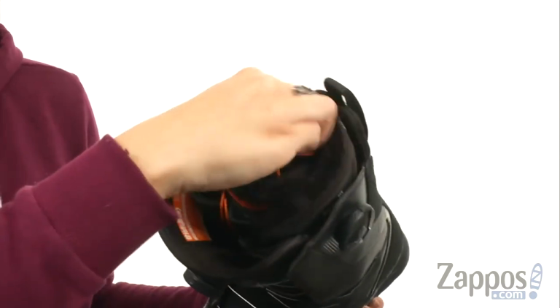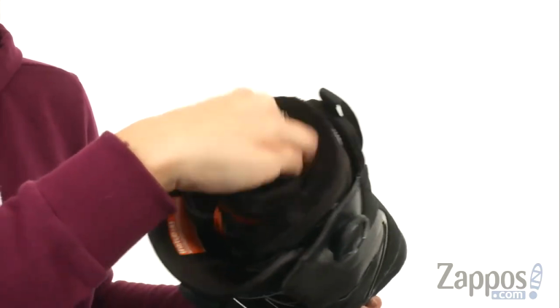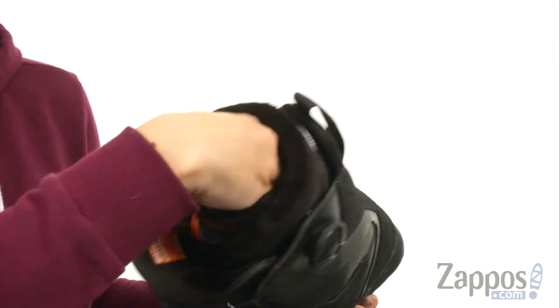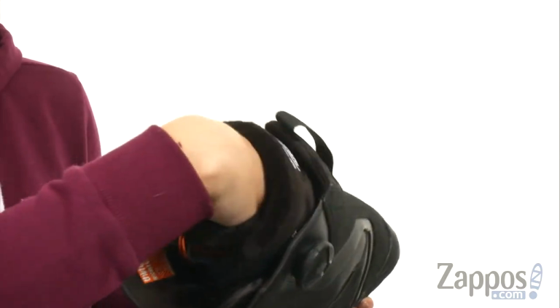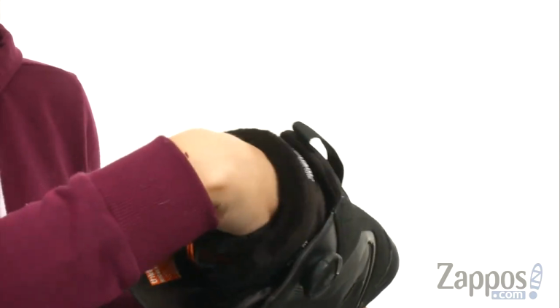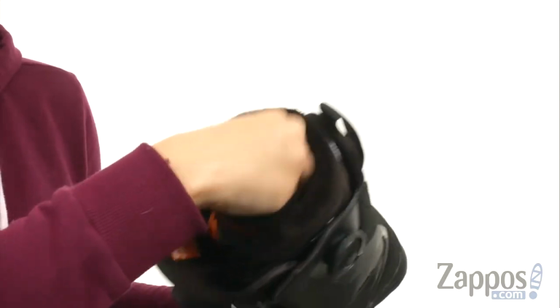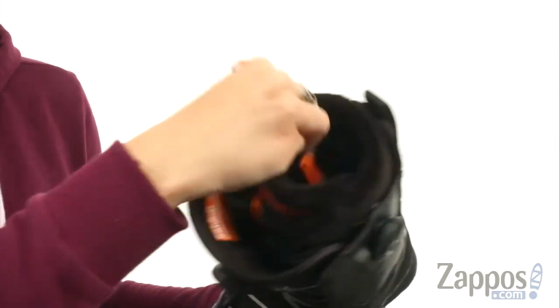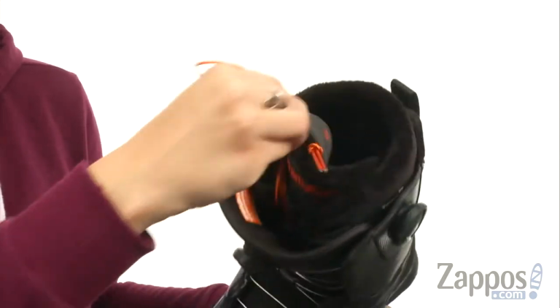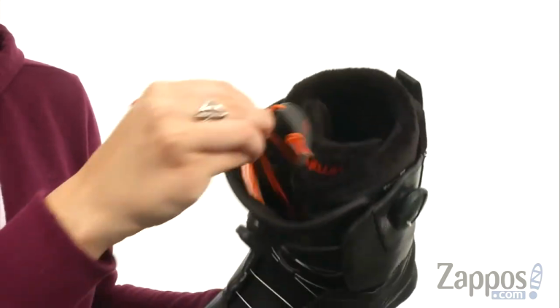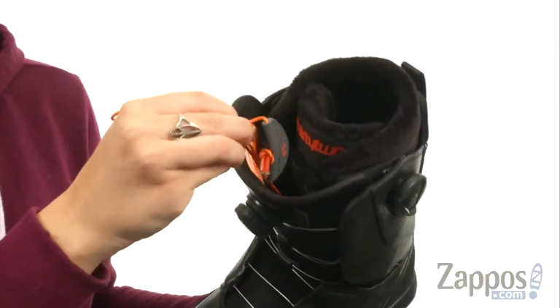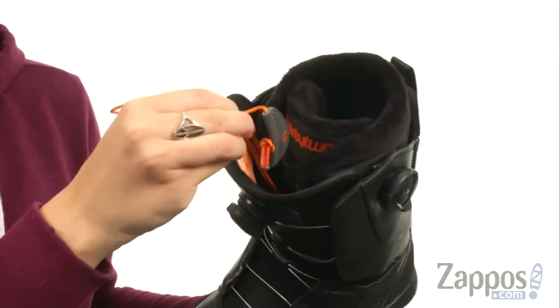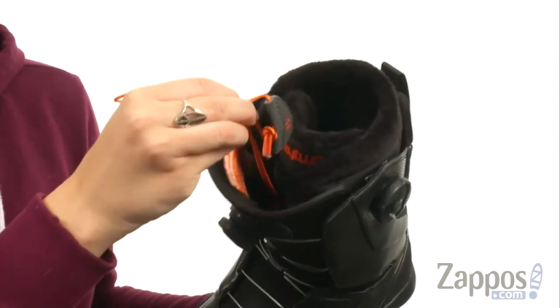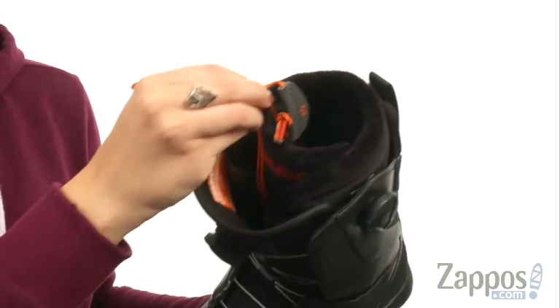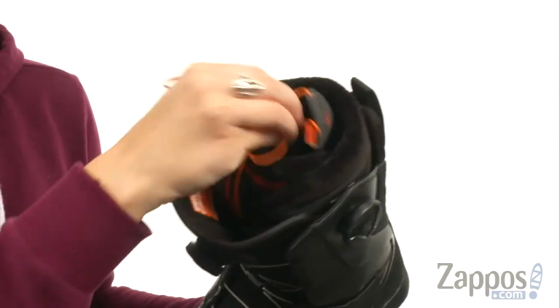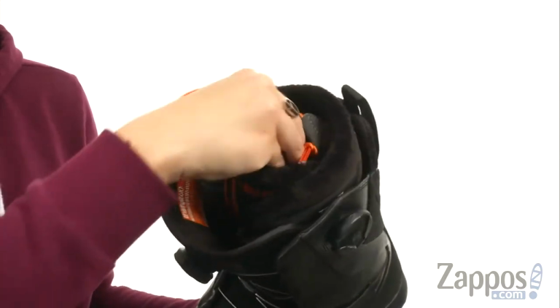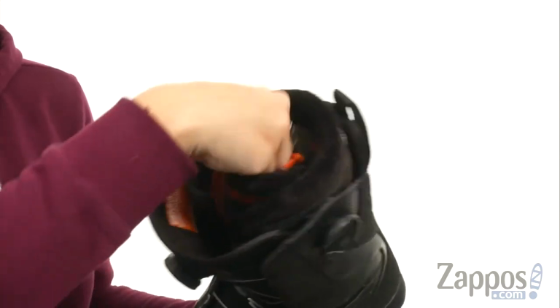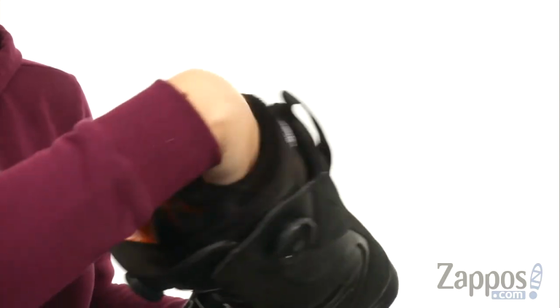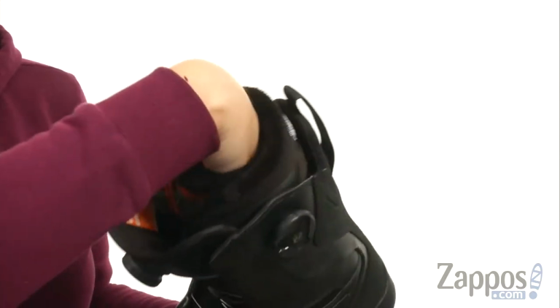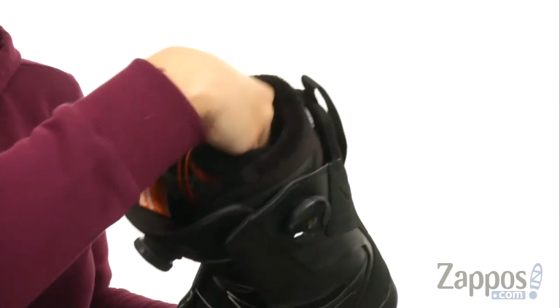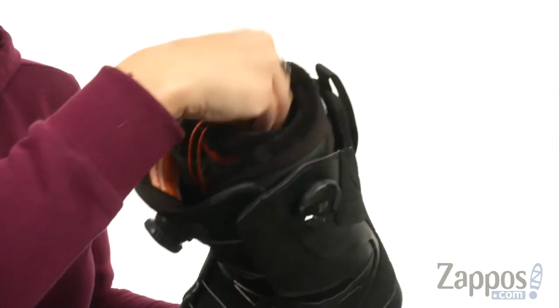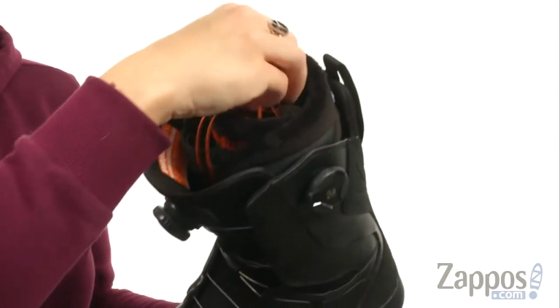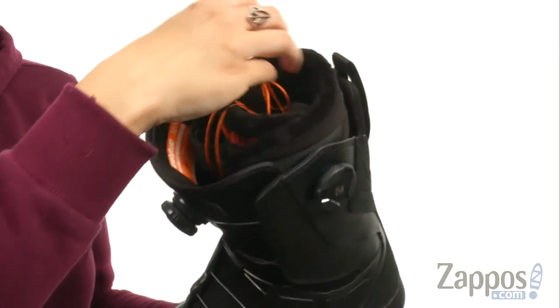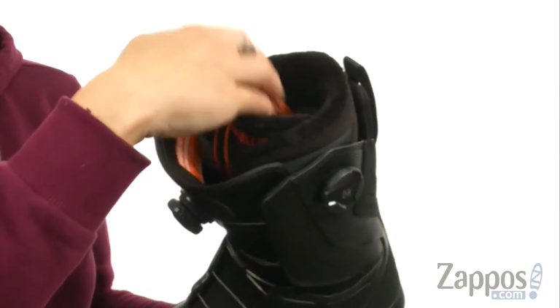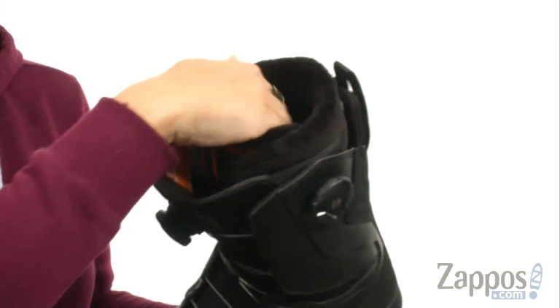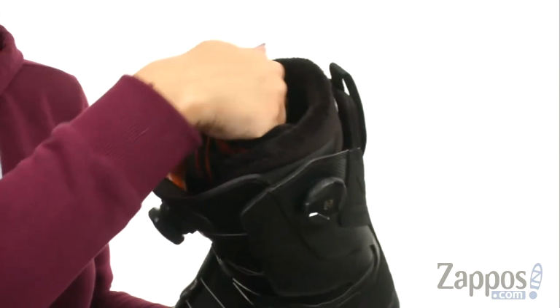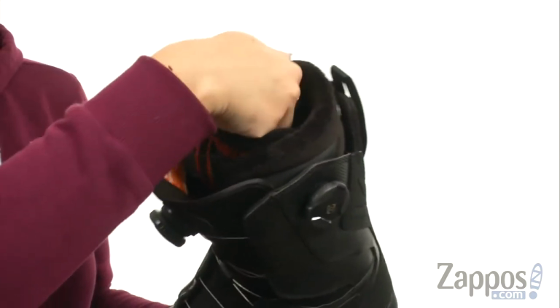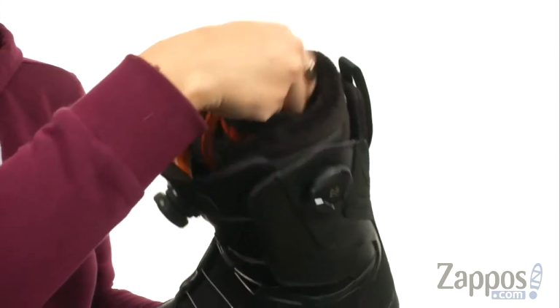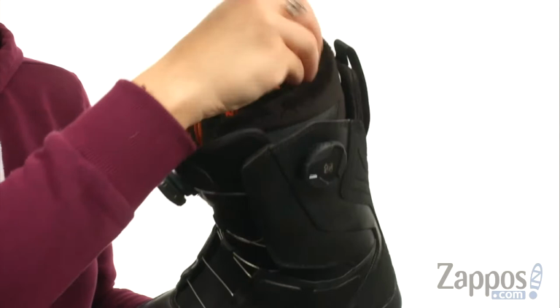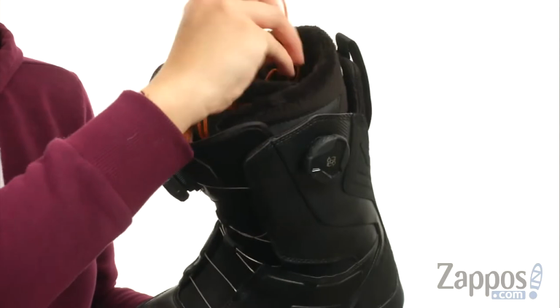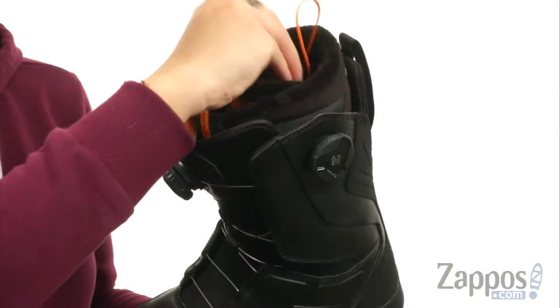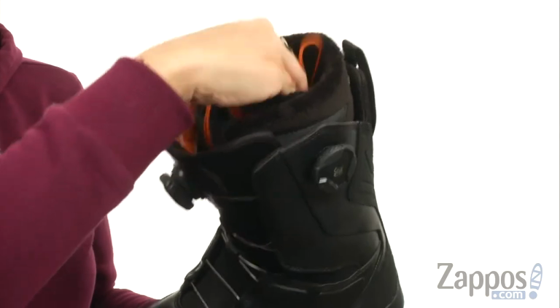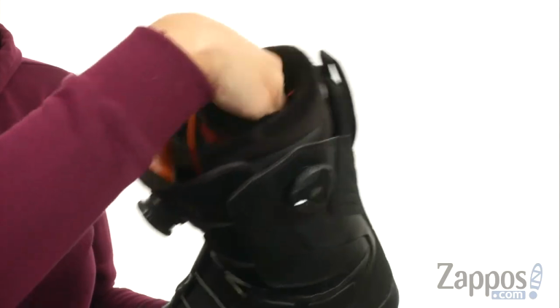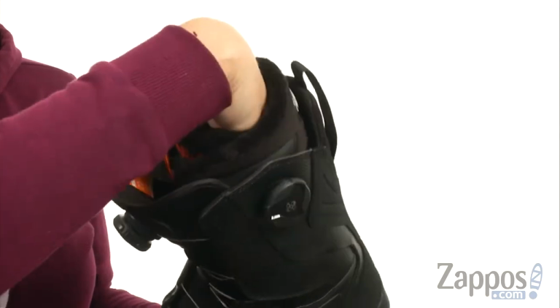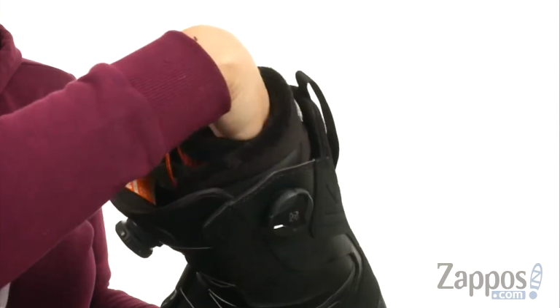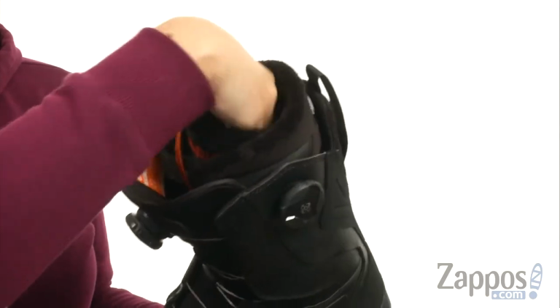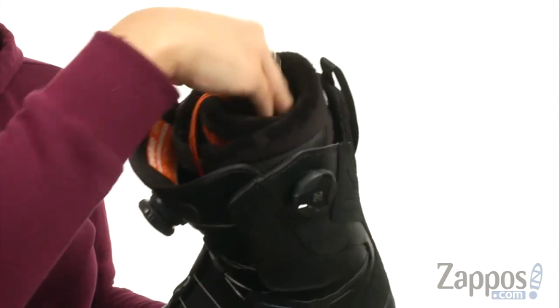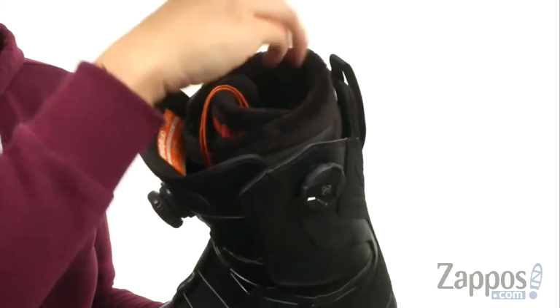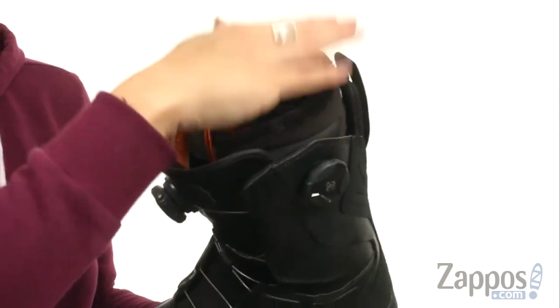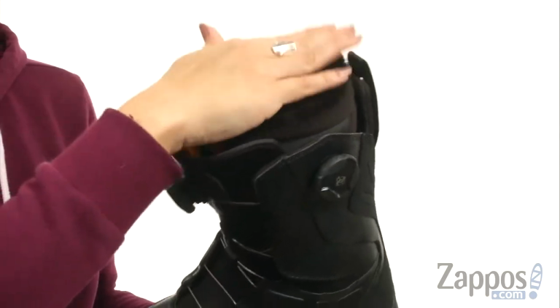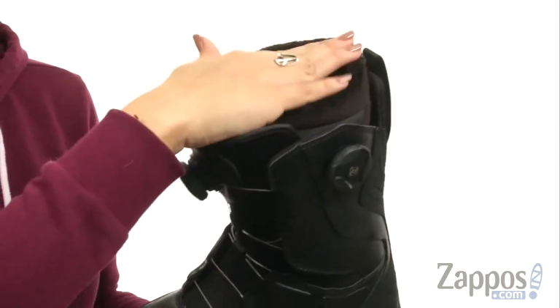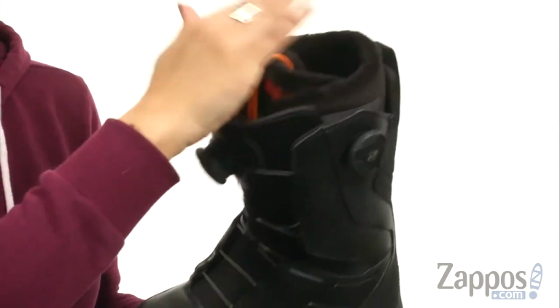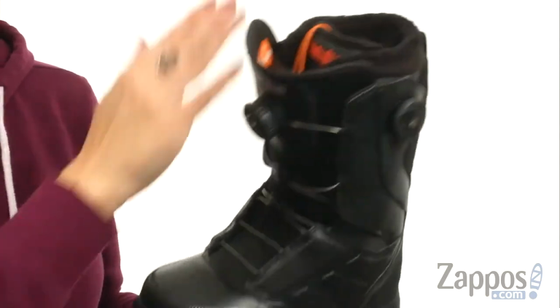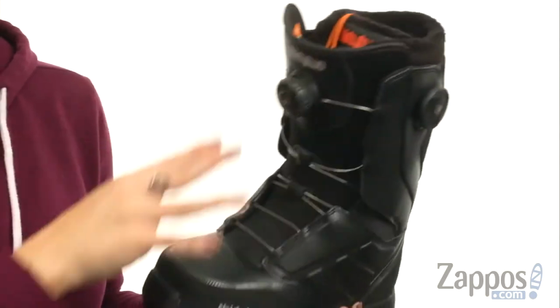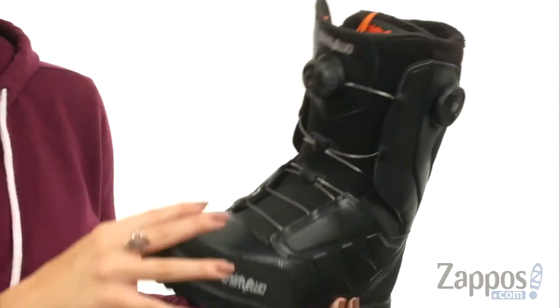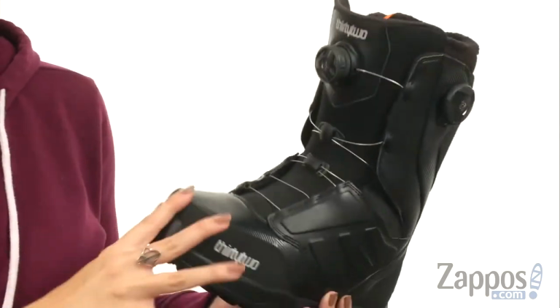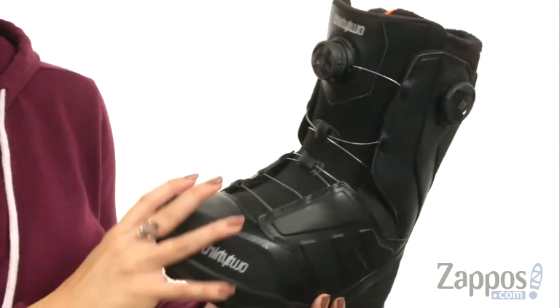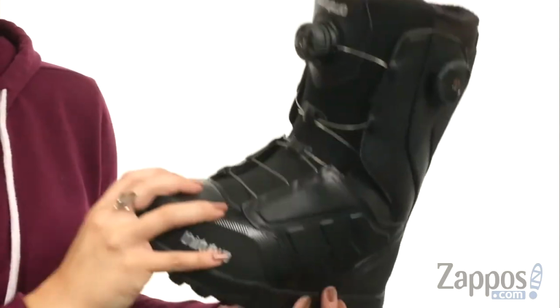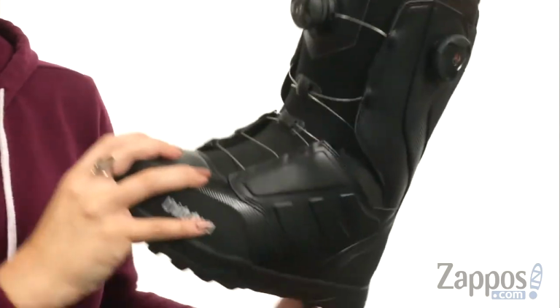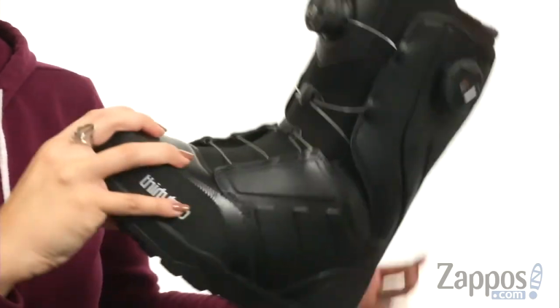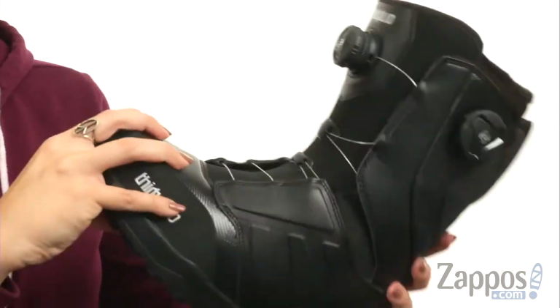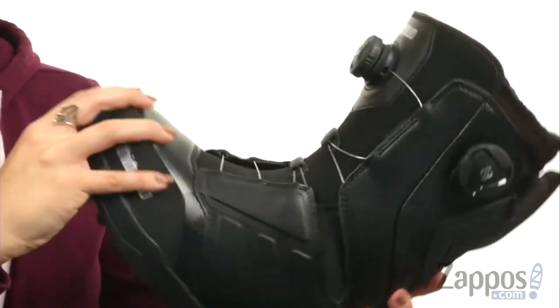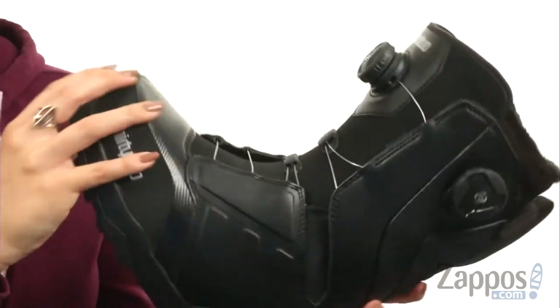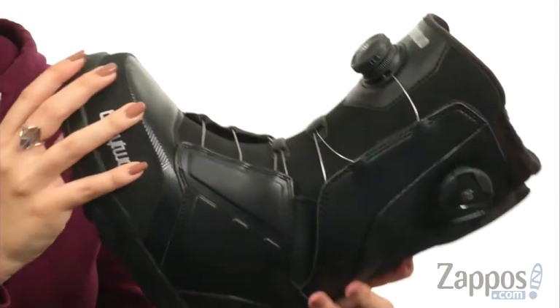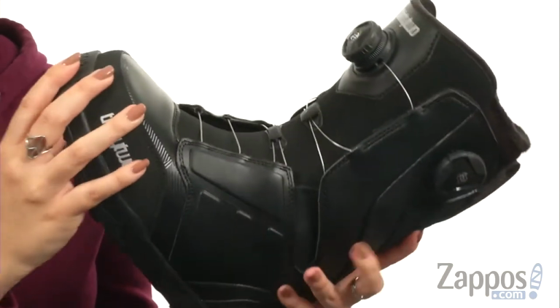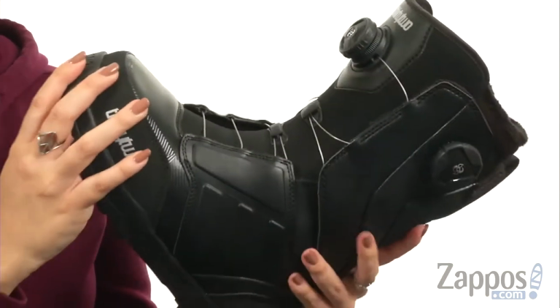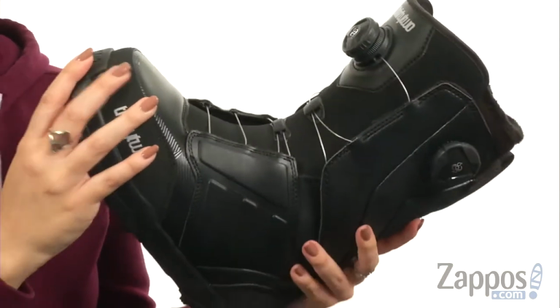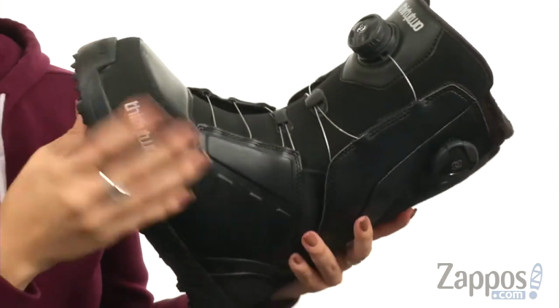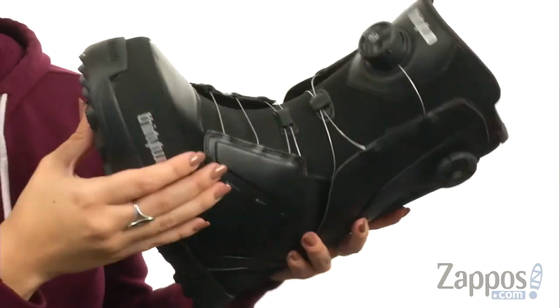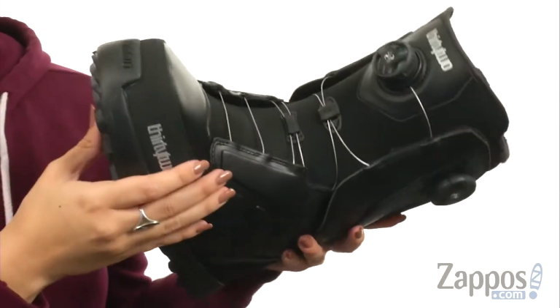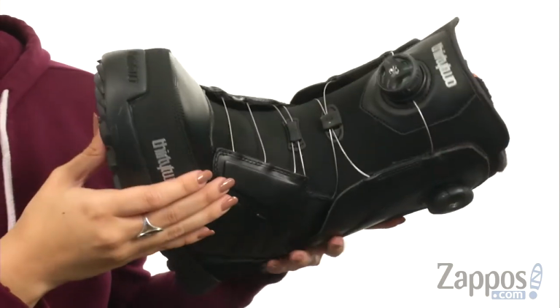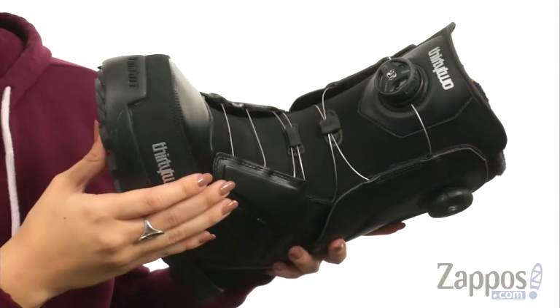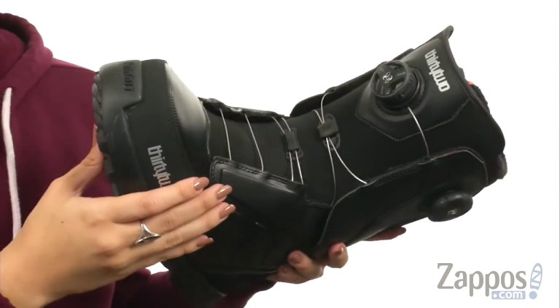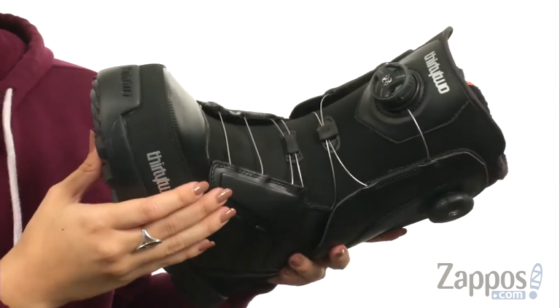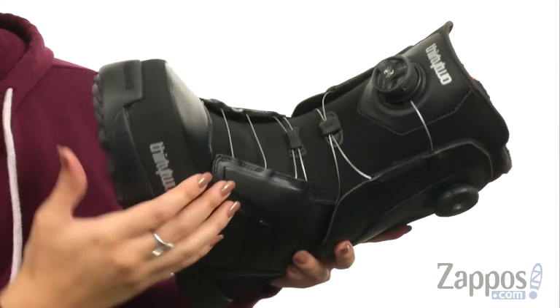You also have some adjustability with the drawstring closure too. I just tuck that in there to keep it out of the way so I can show you more of this.